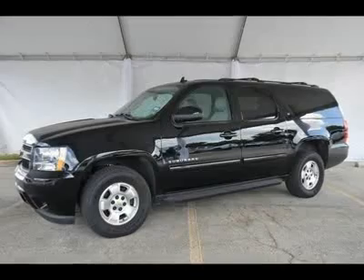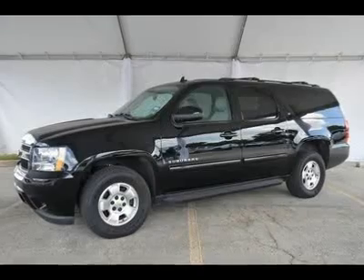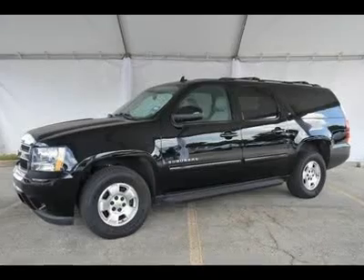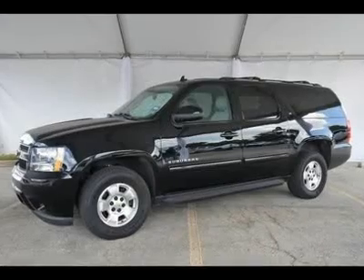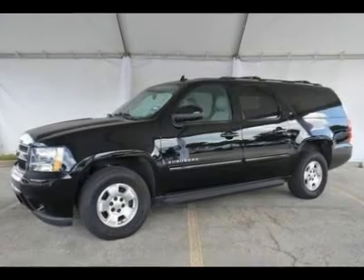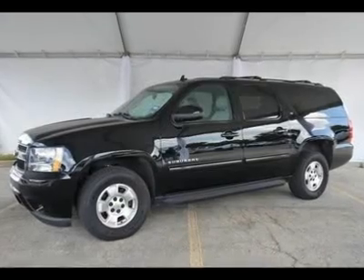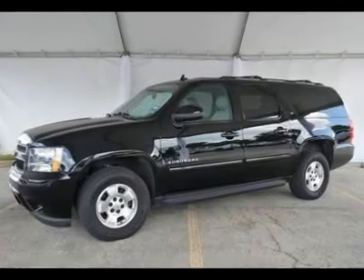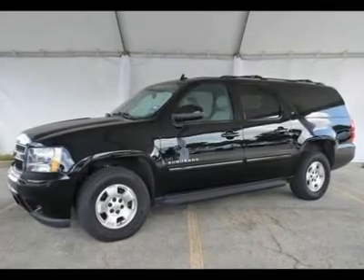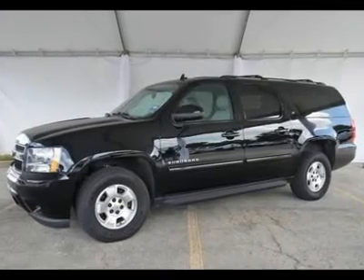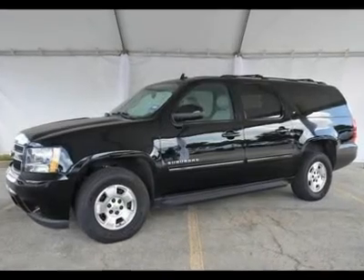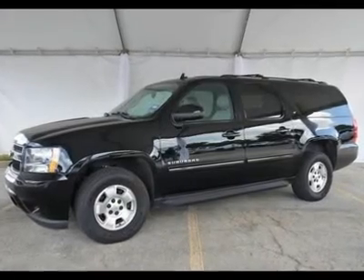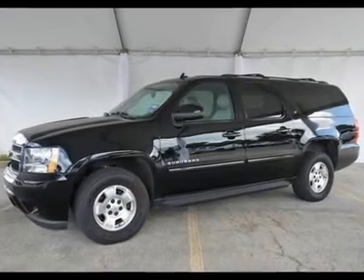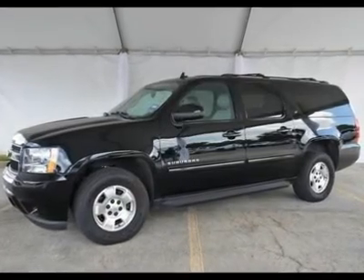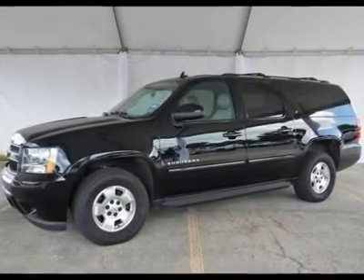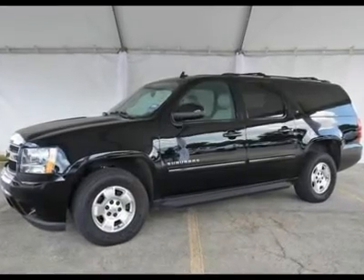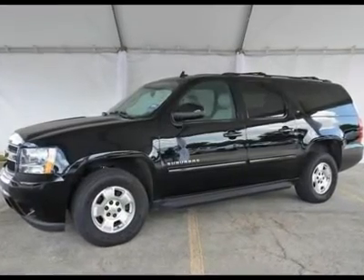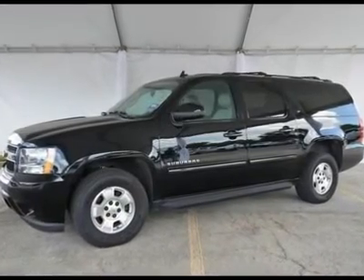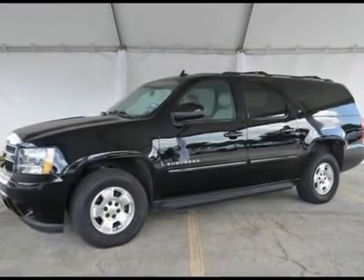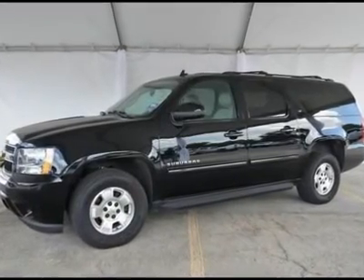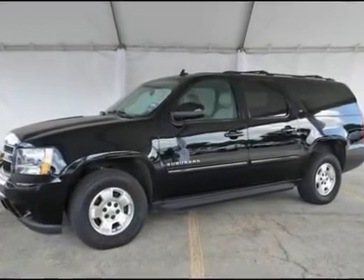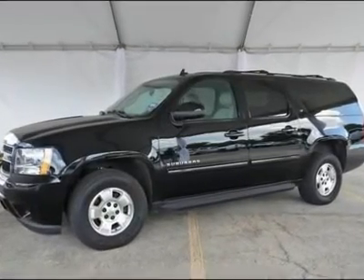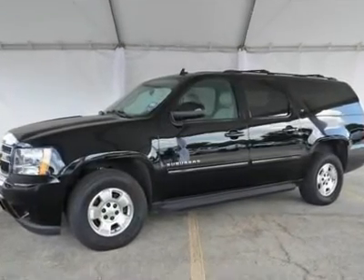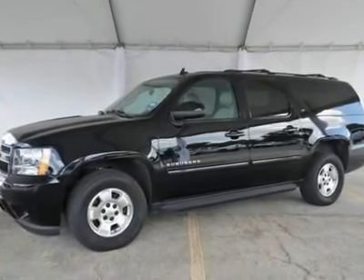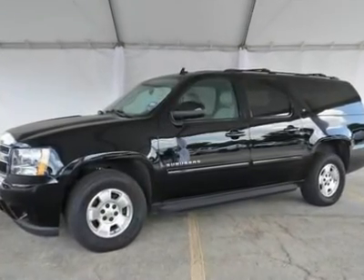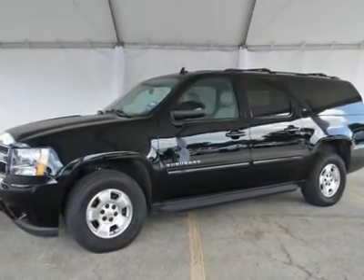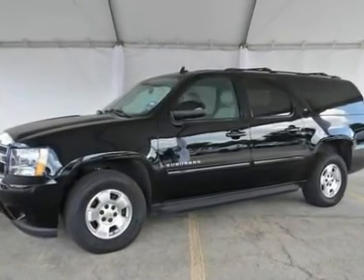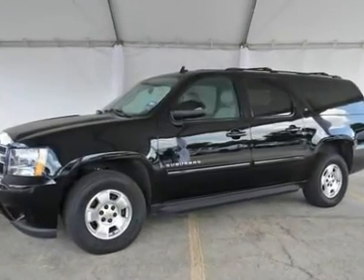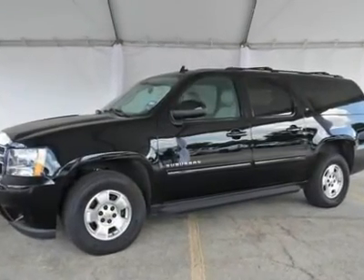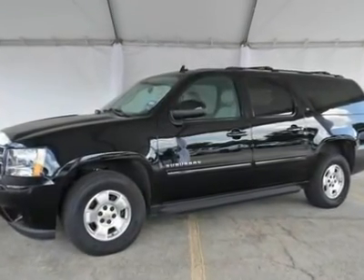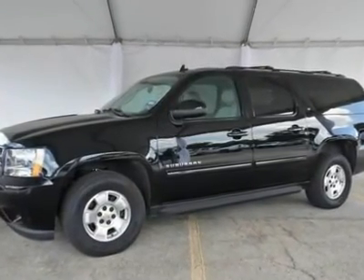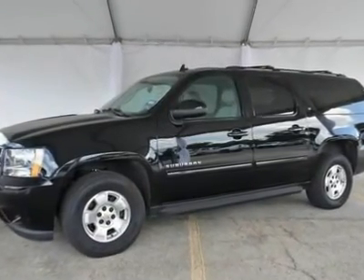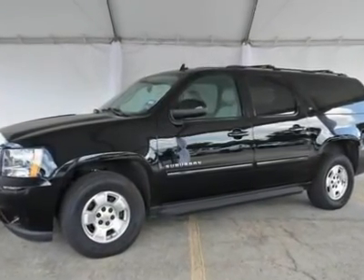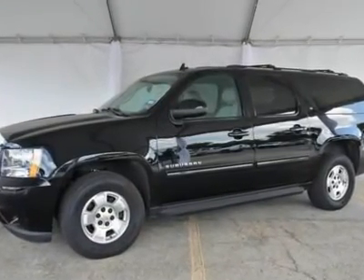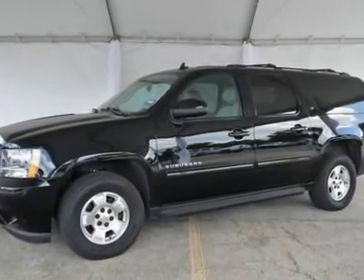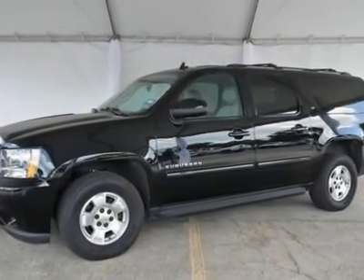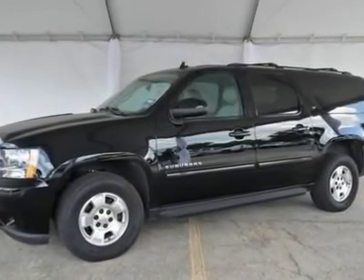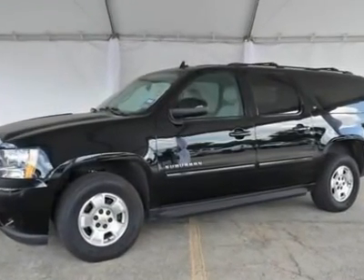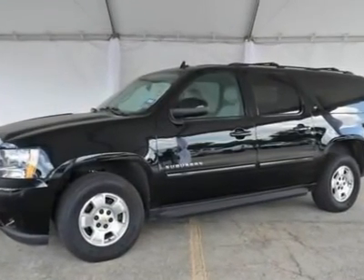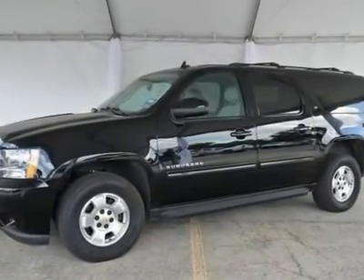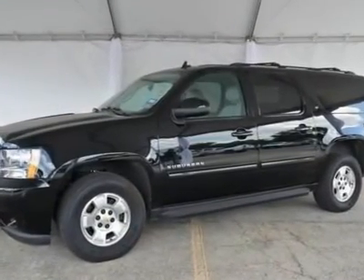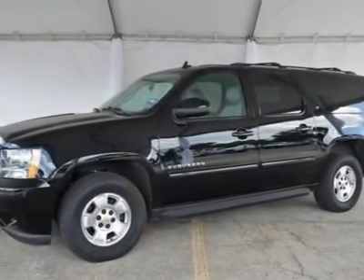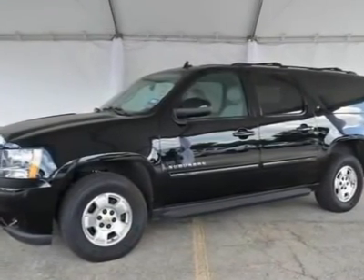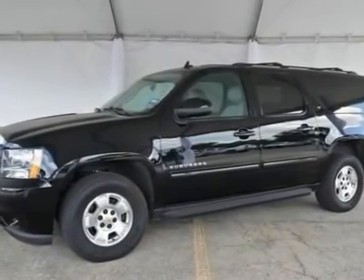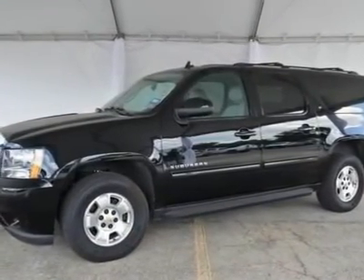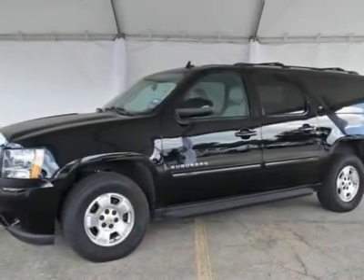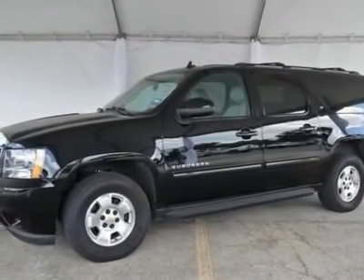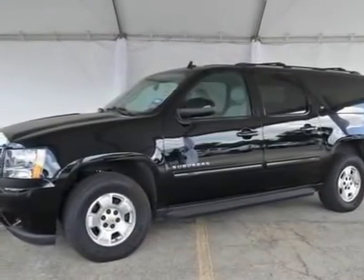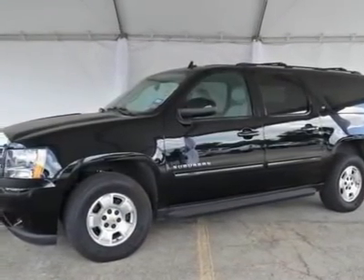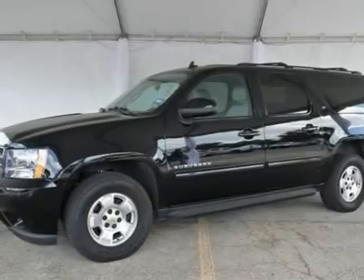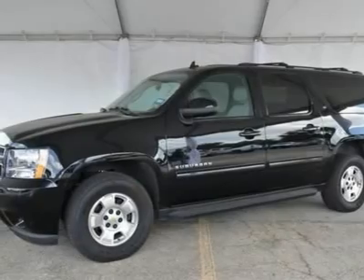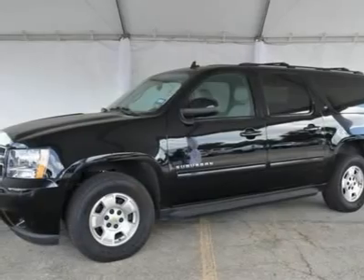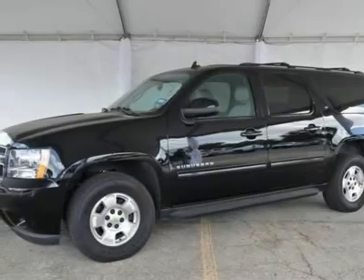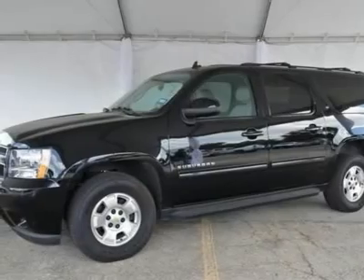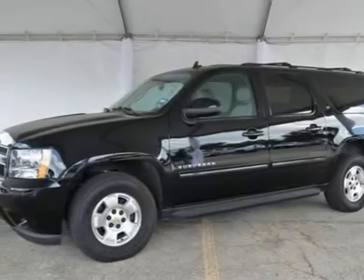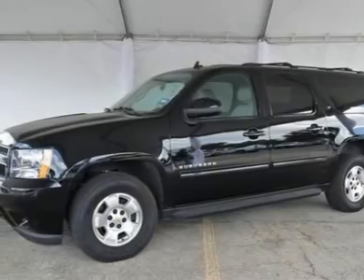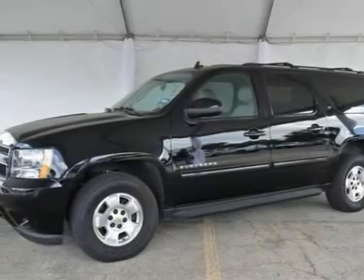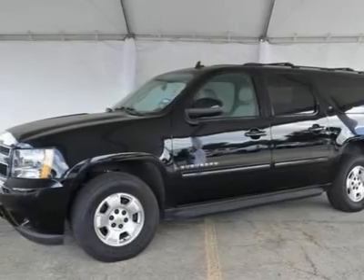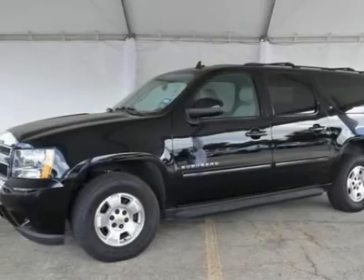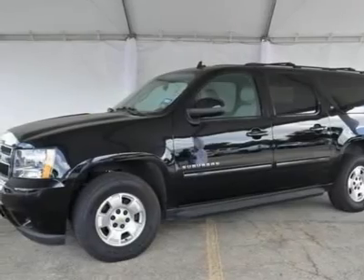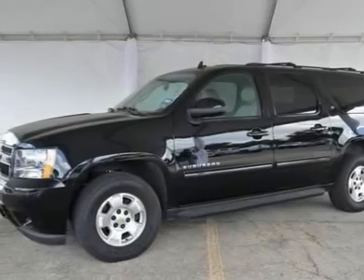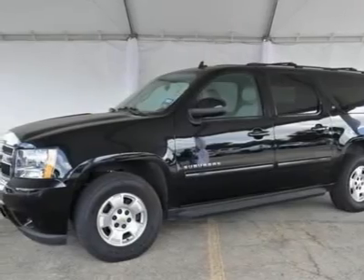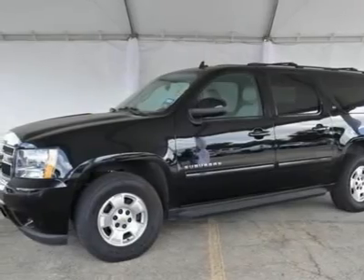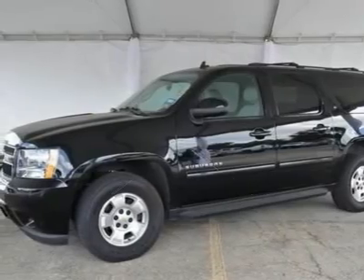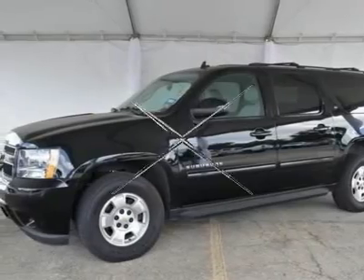Vortec 5.3 LV-8 SFI Flex Fuel. Ultra Clean. Perfect for Kids.